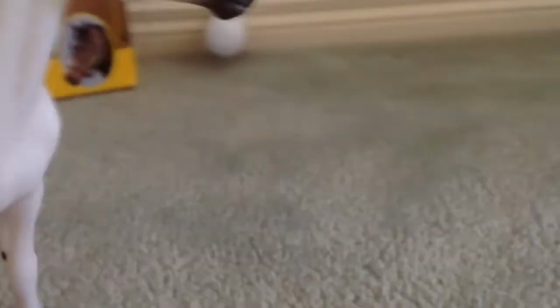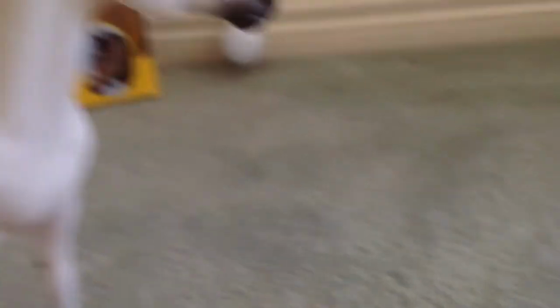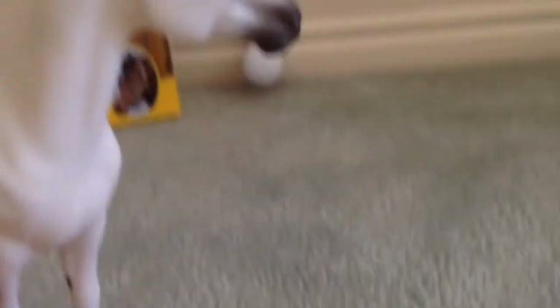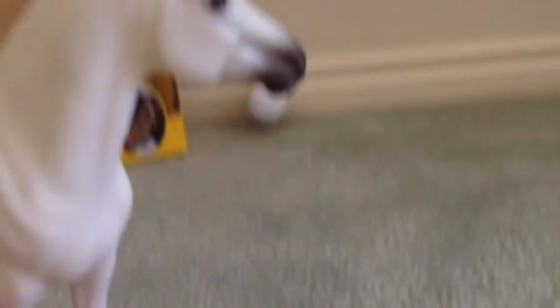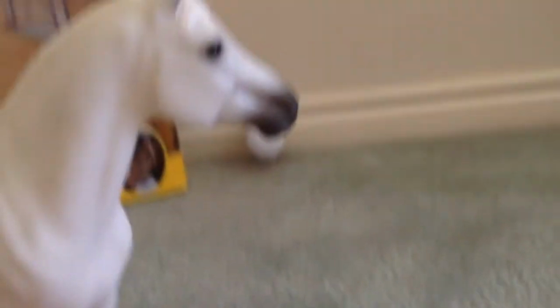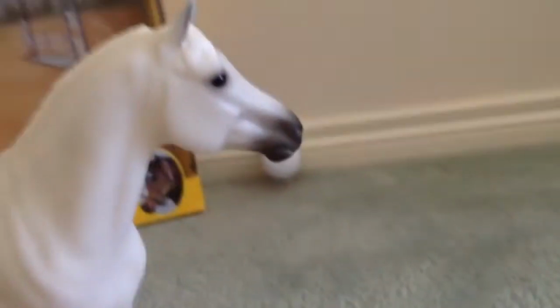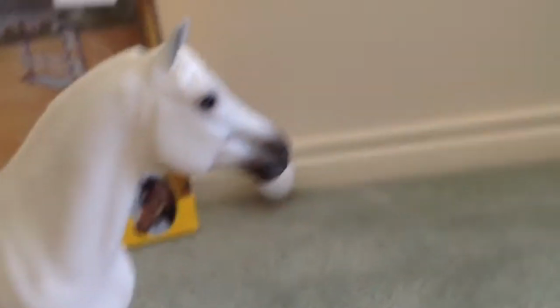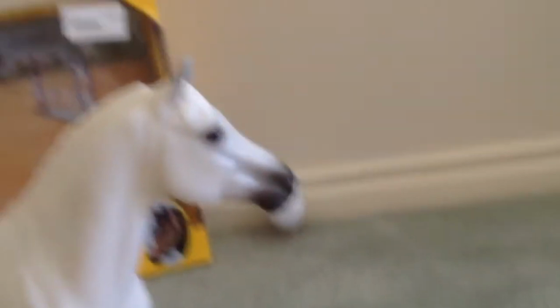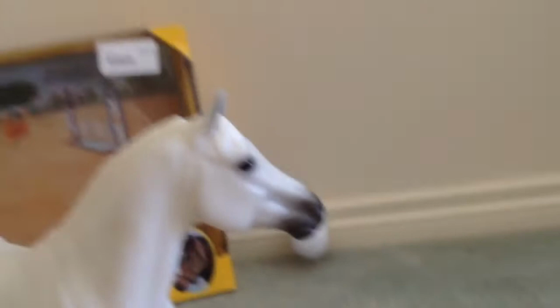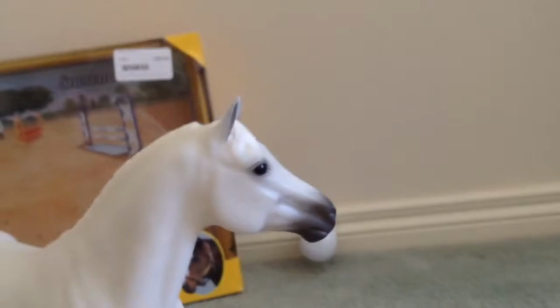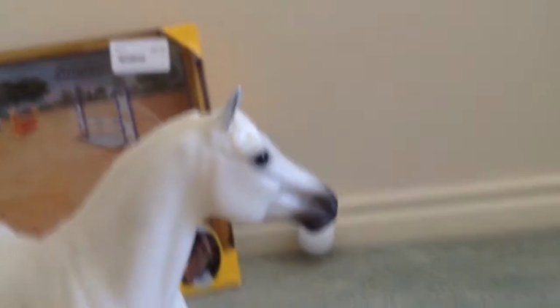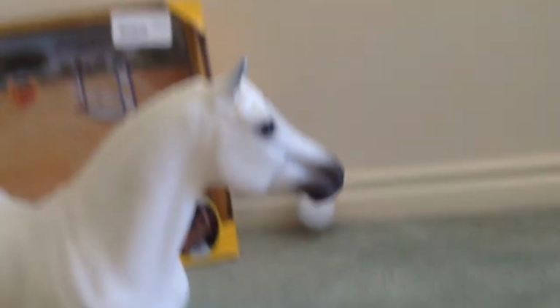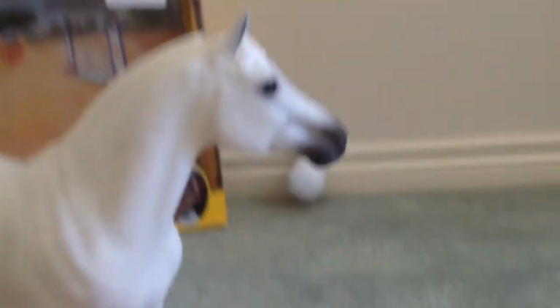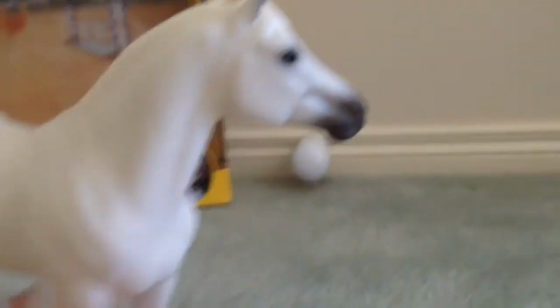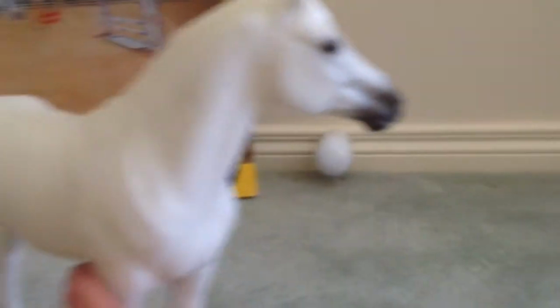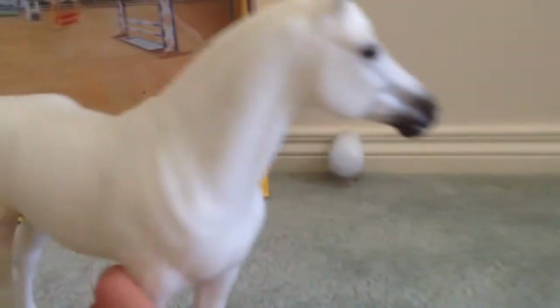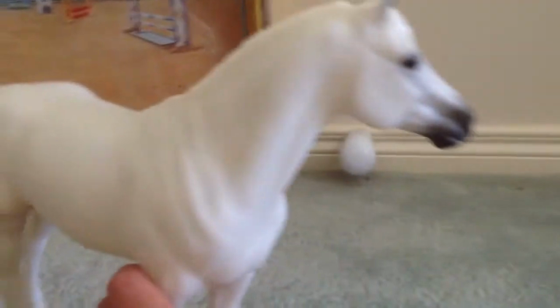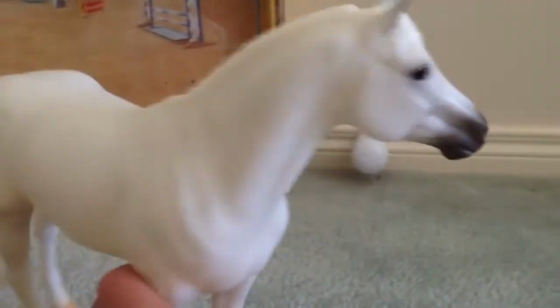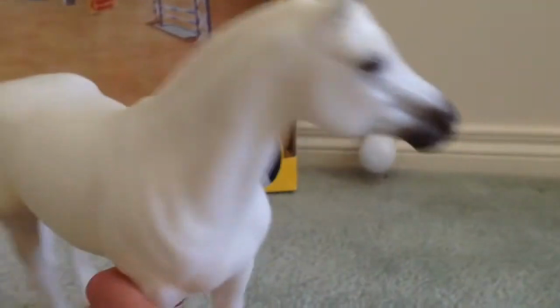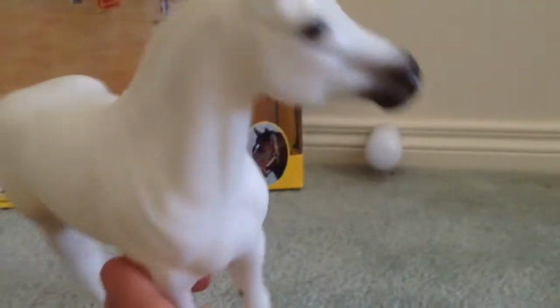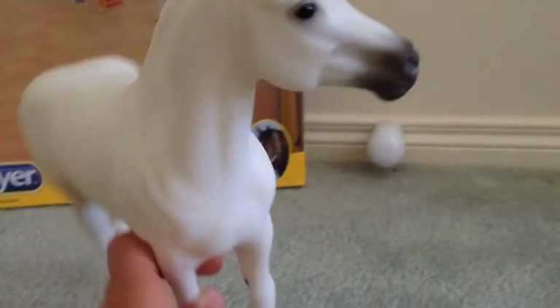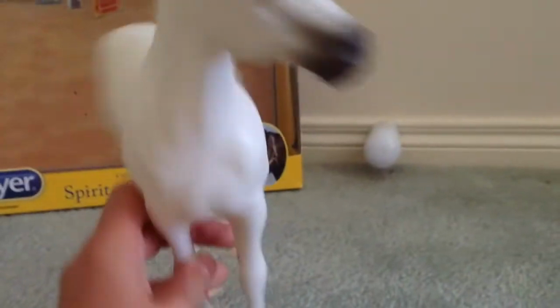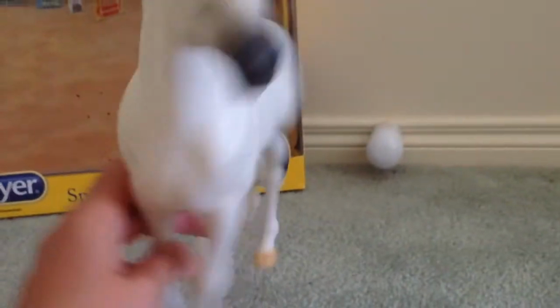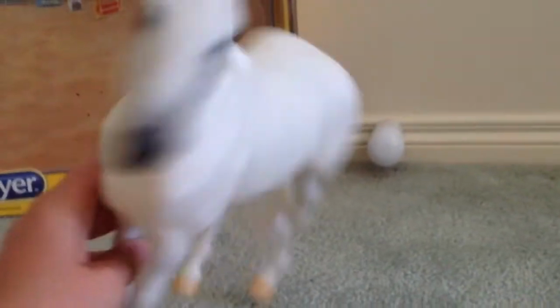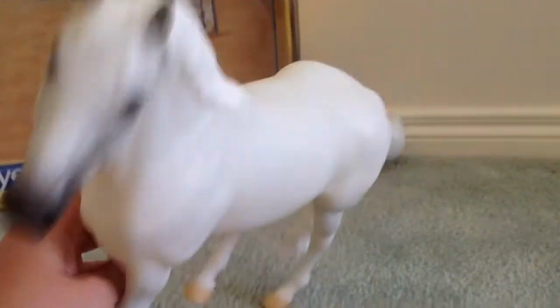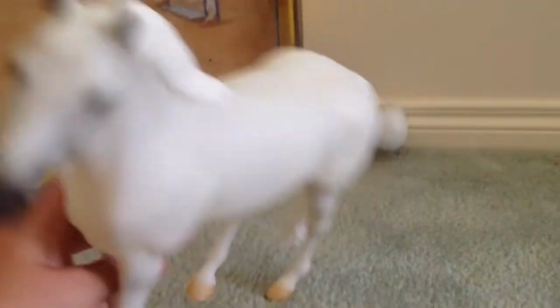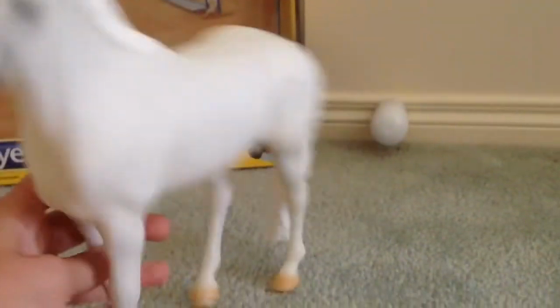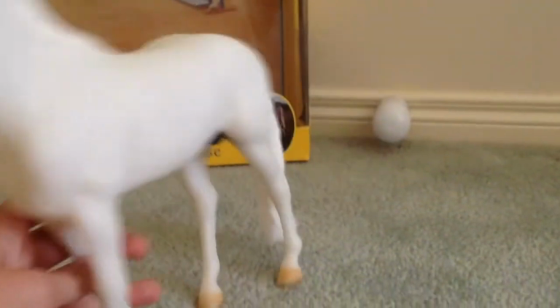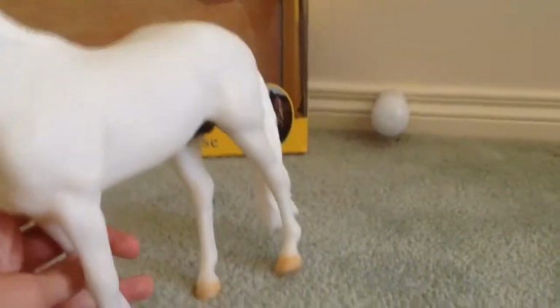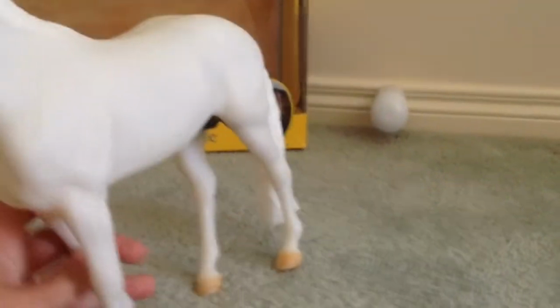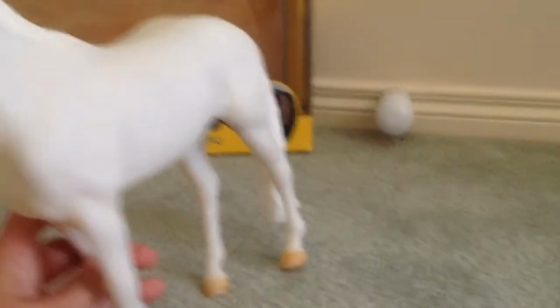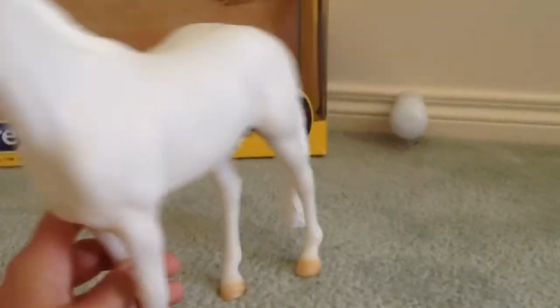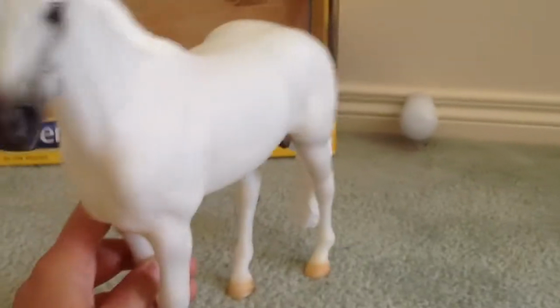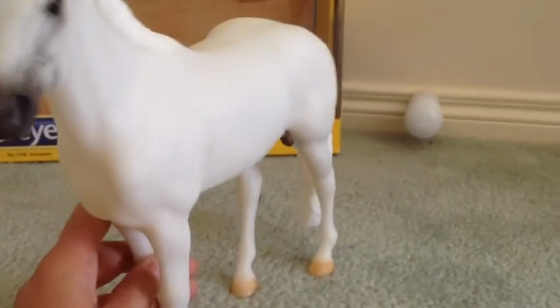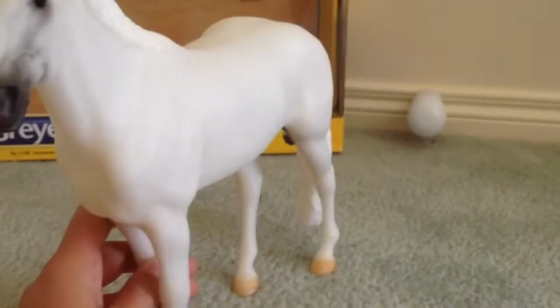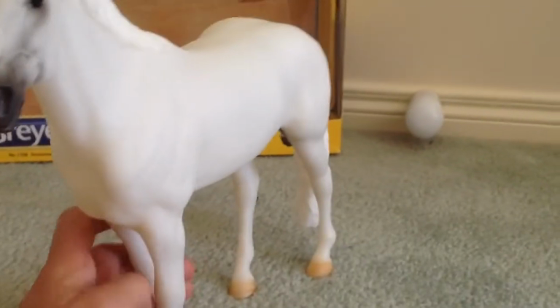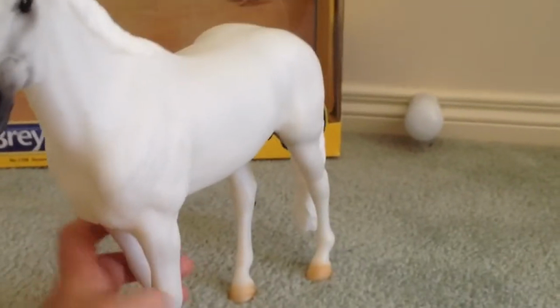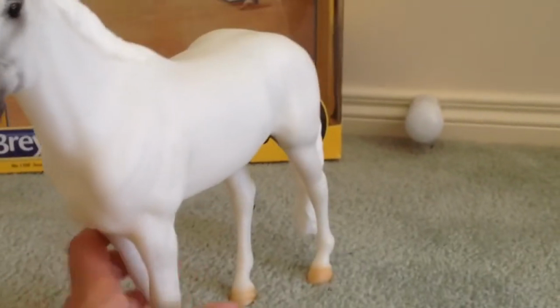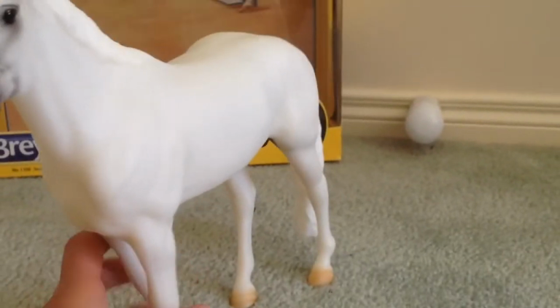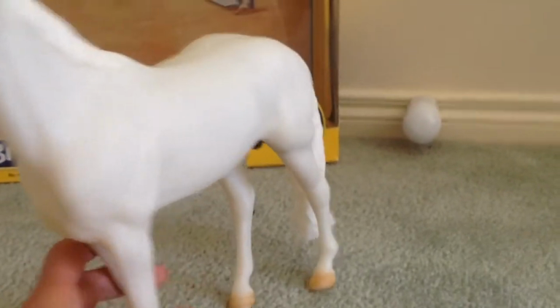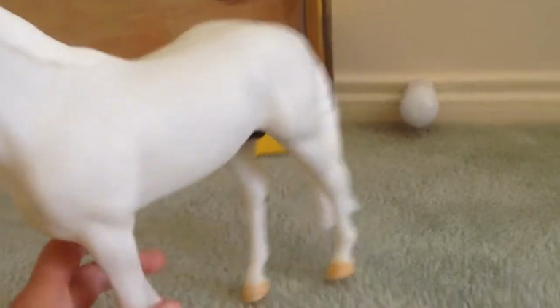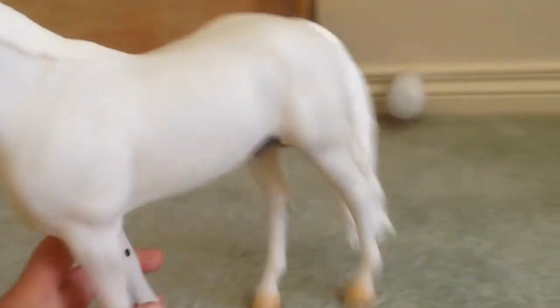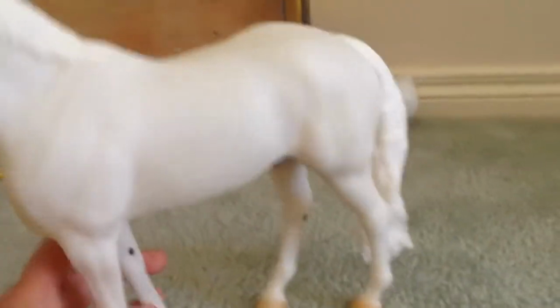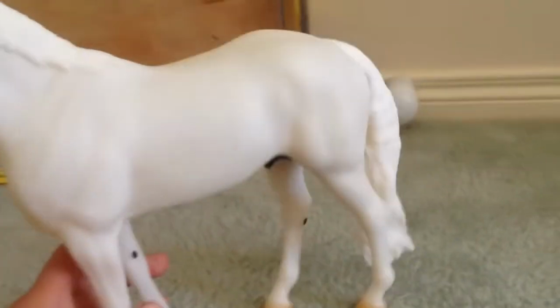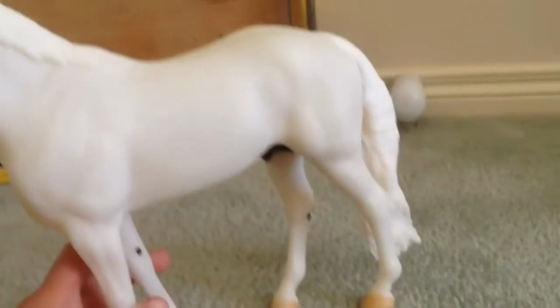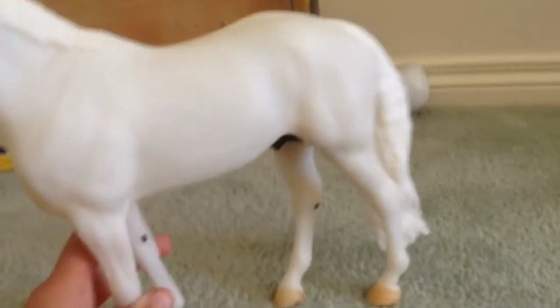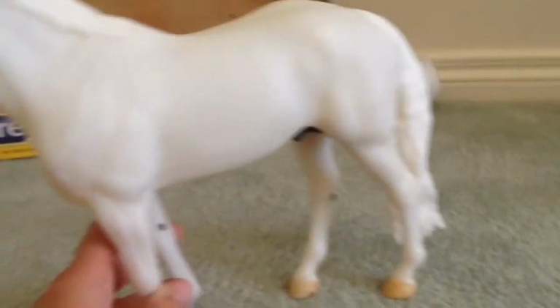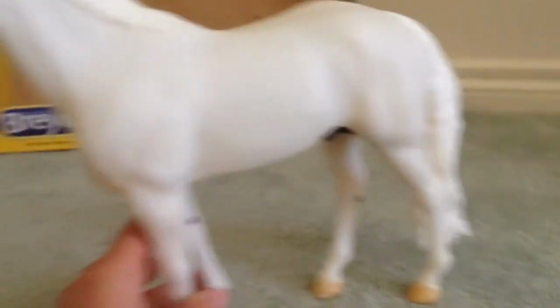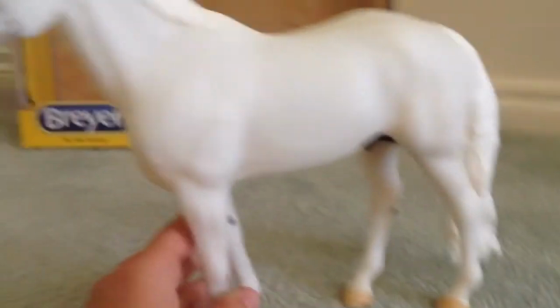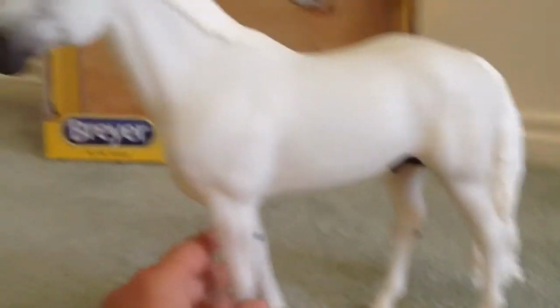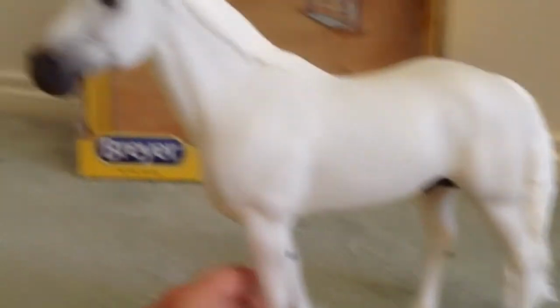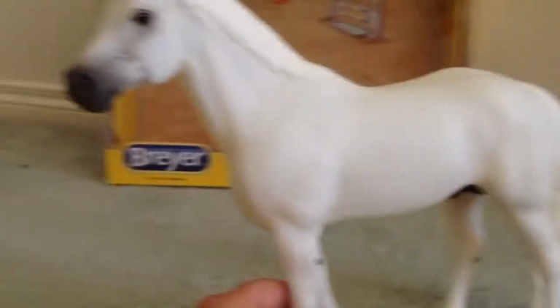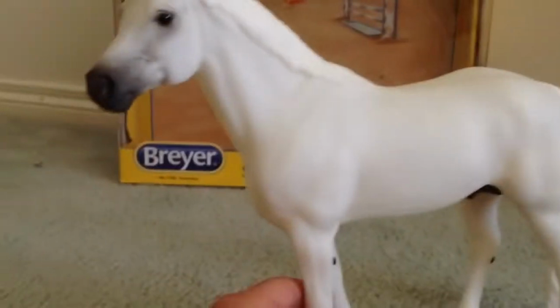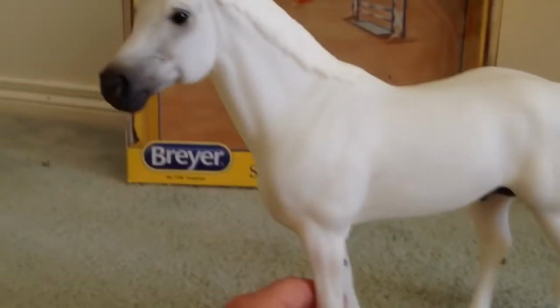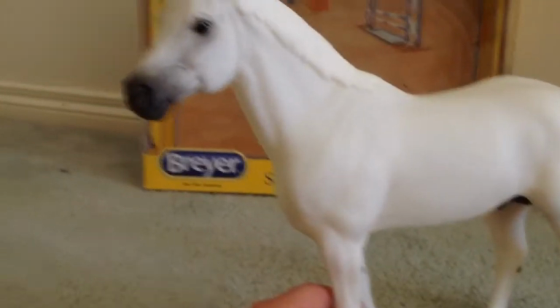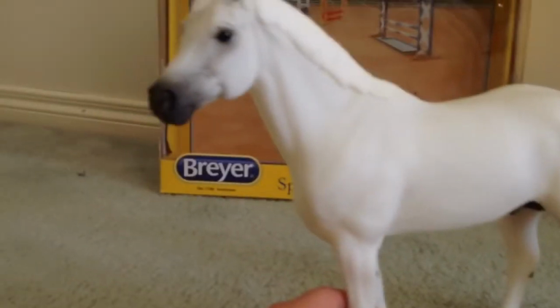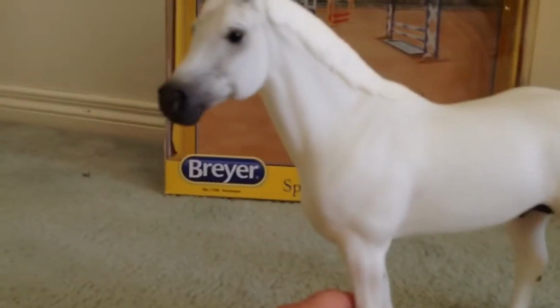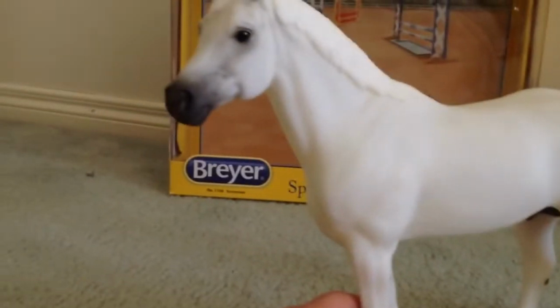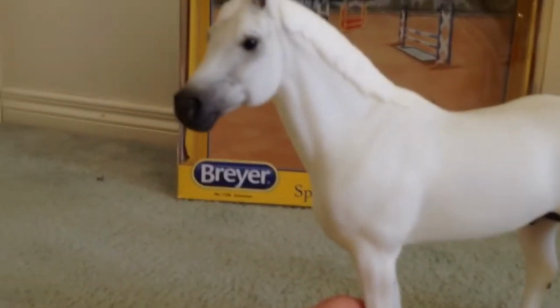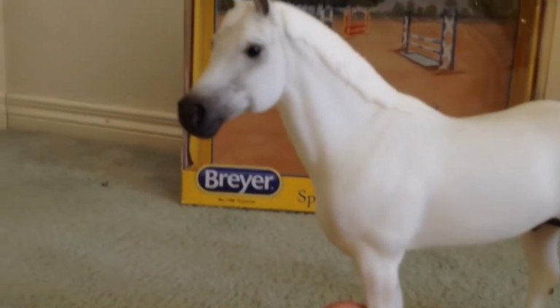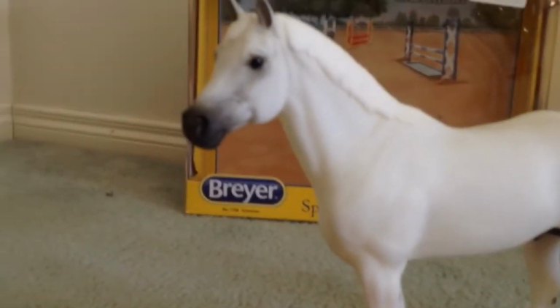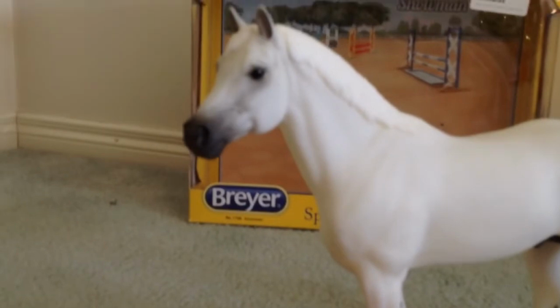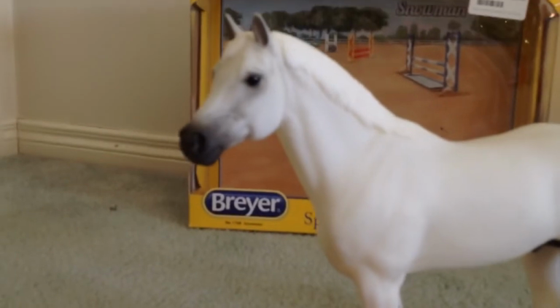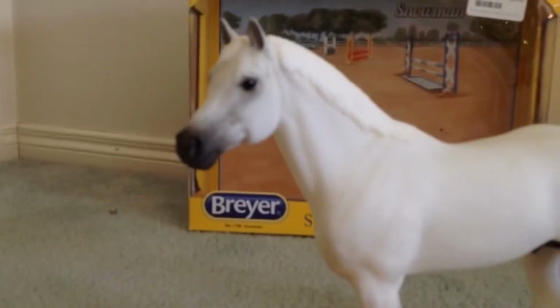The mold is perfect — nice and big — and it suits him because he's a 16-hand horse.